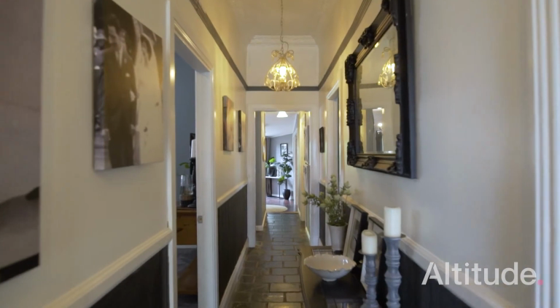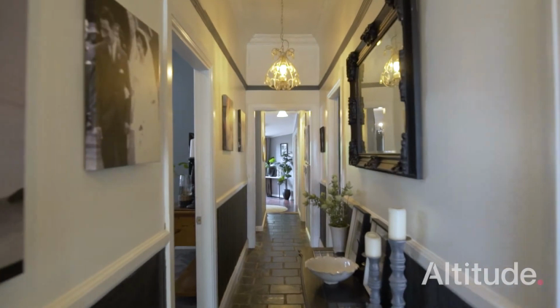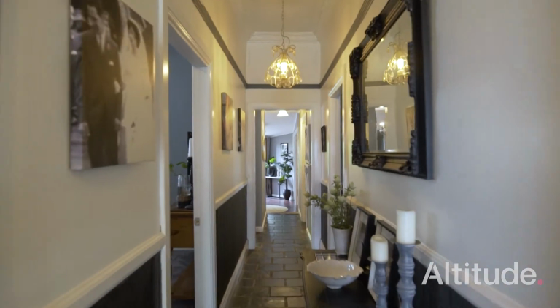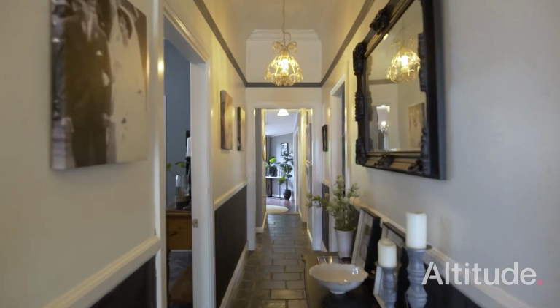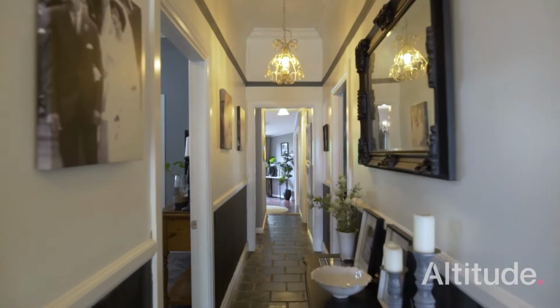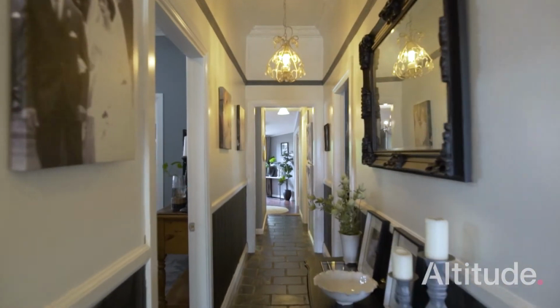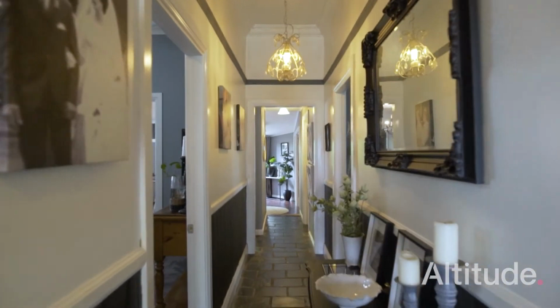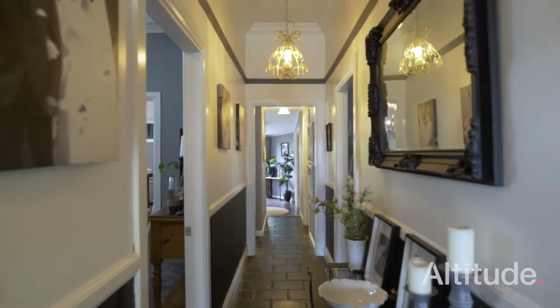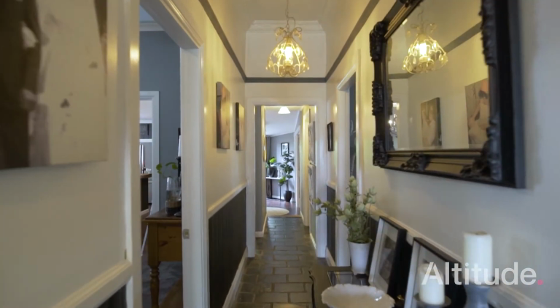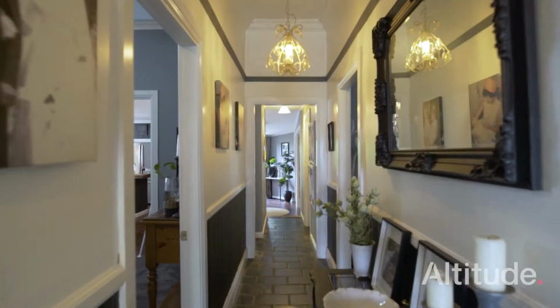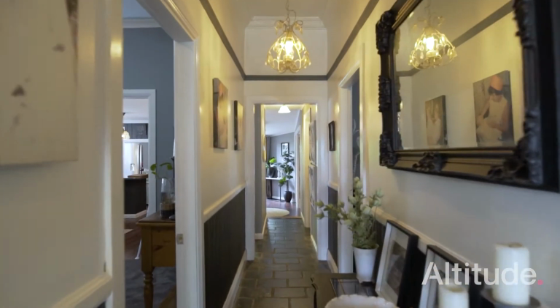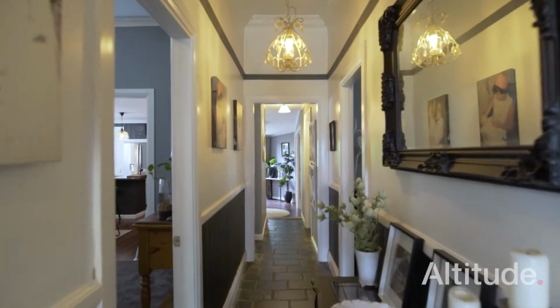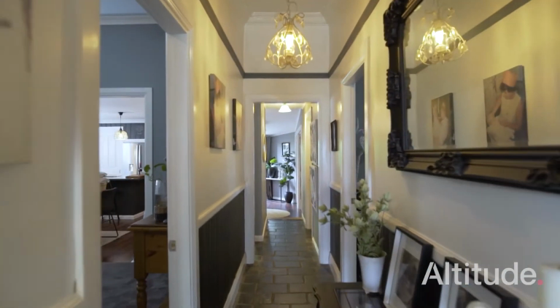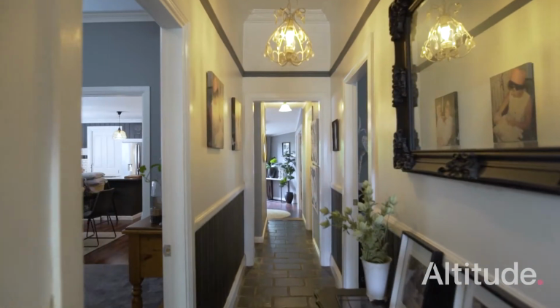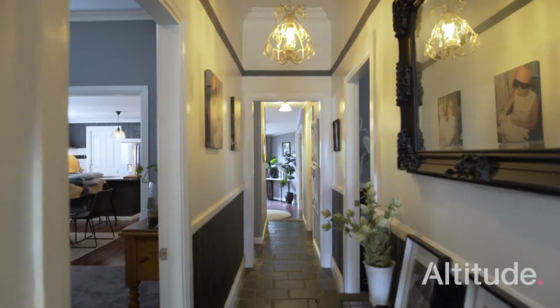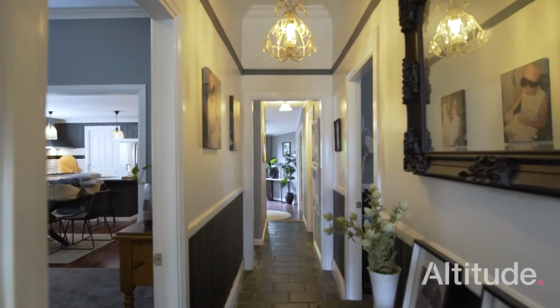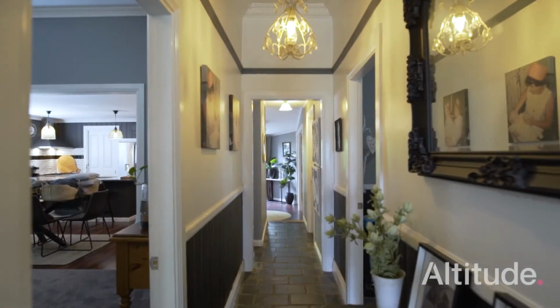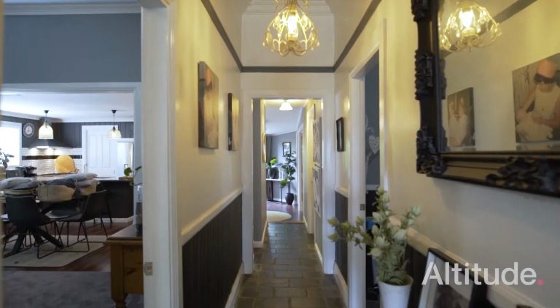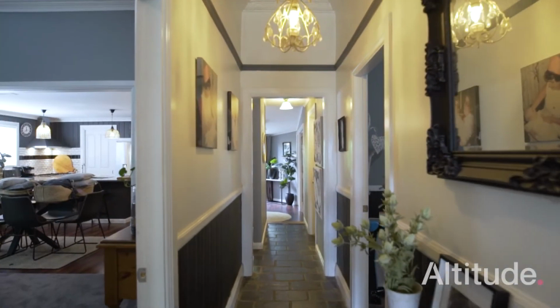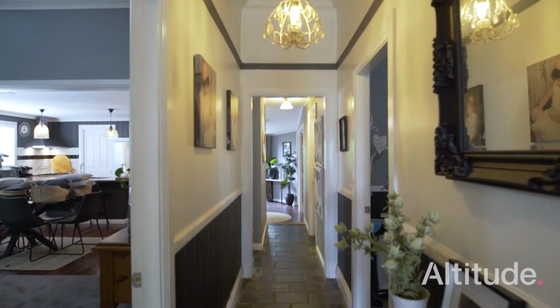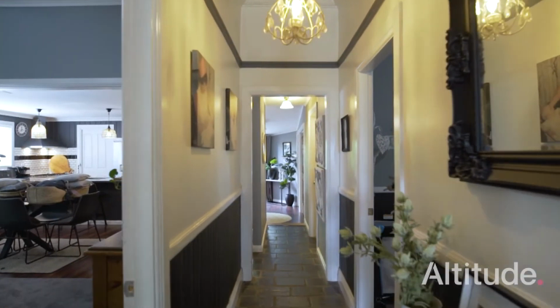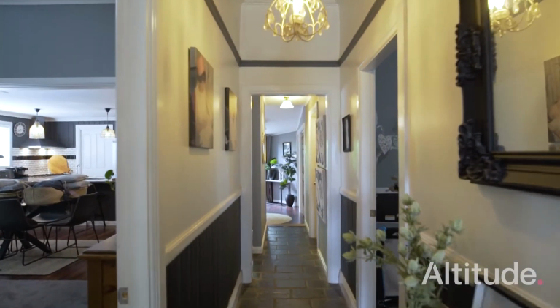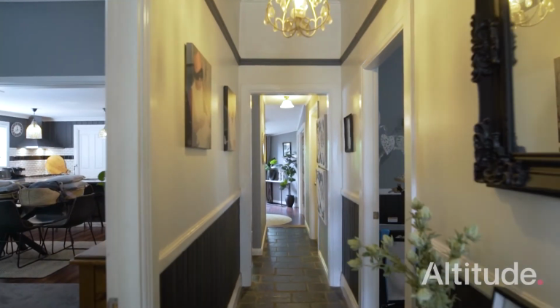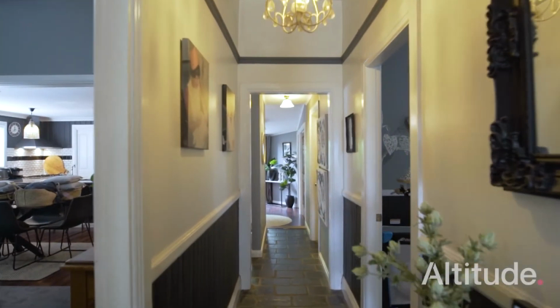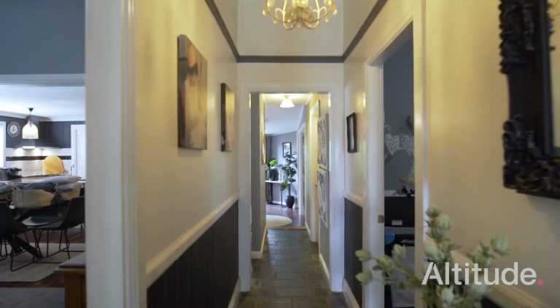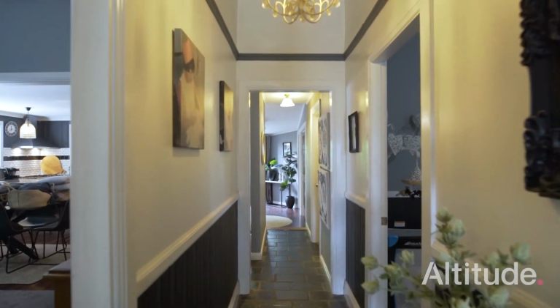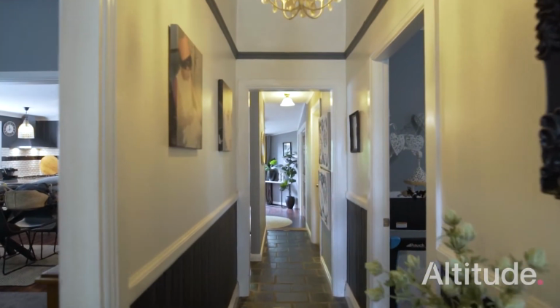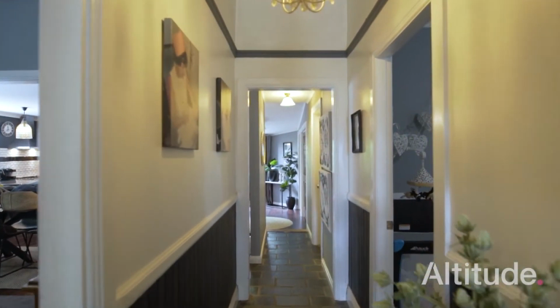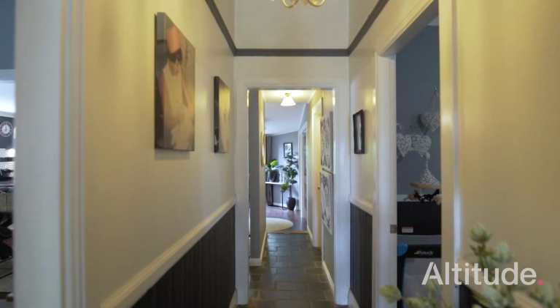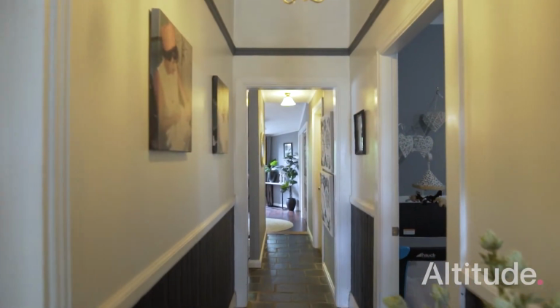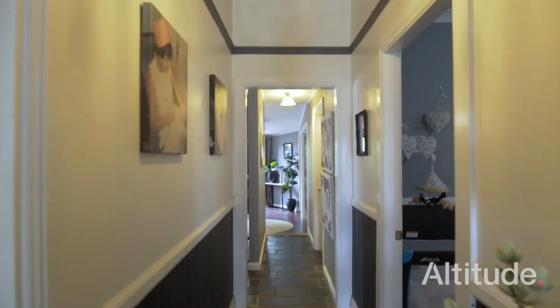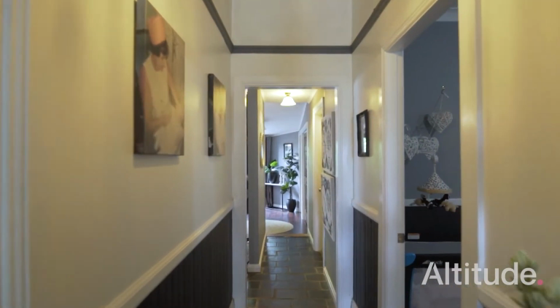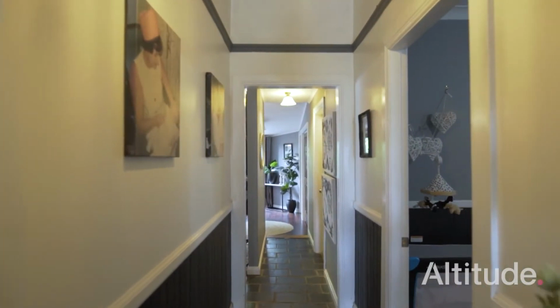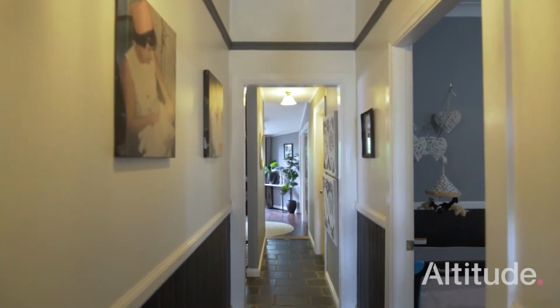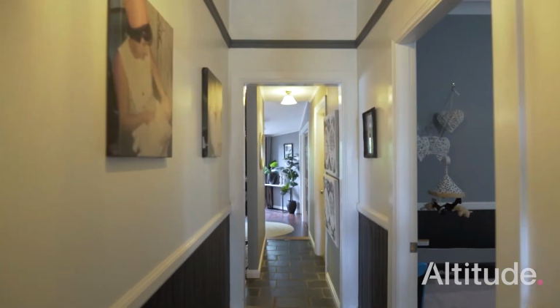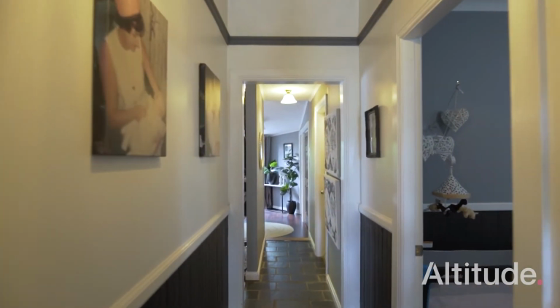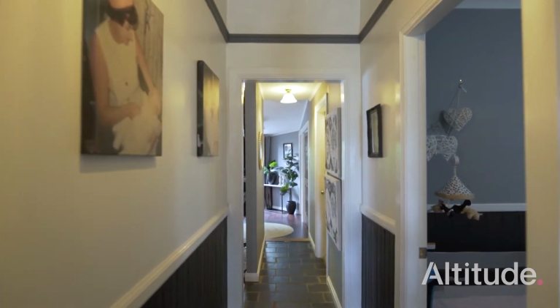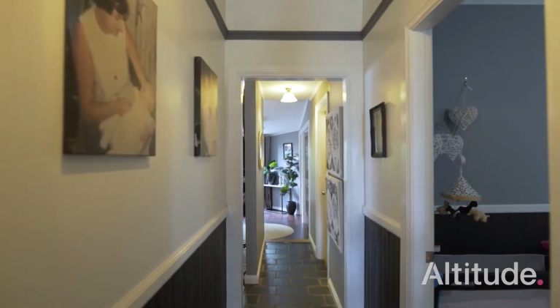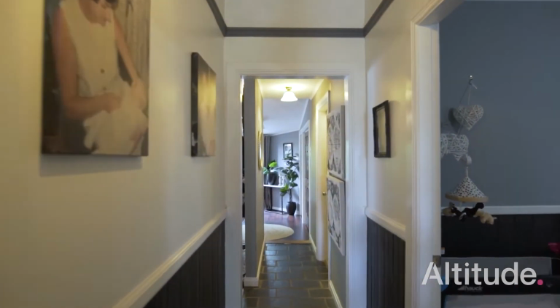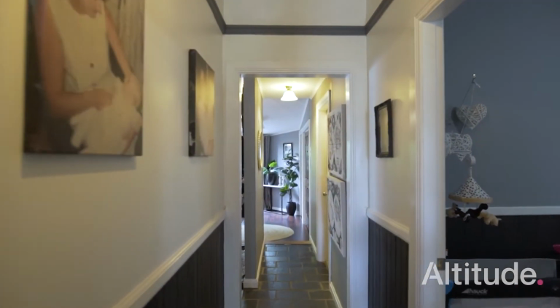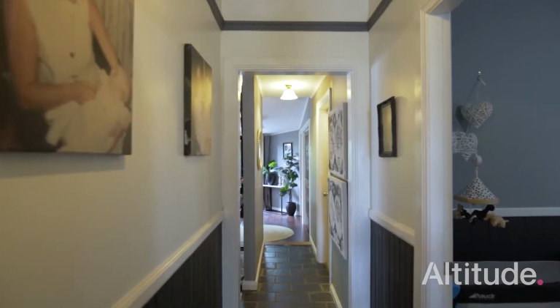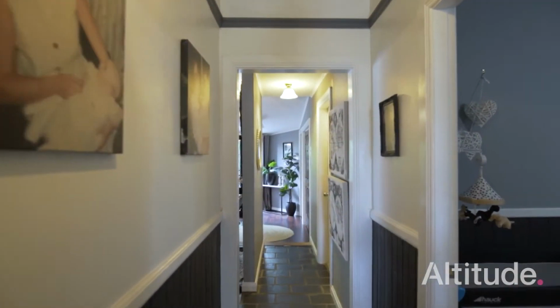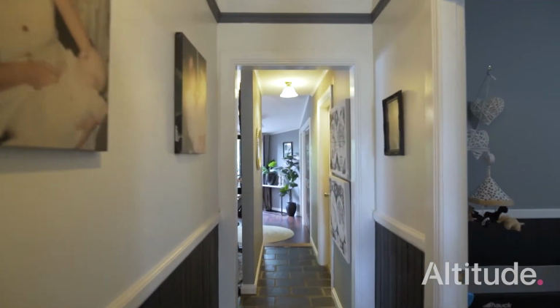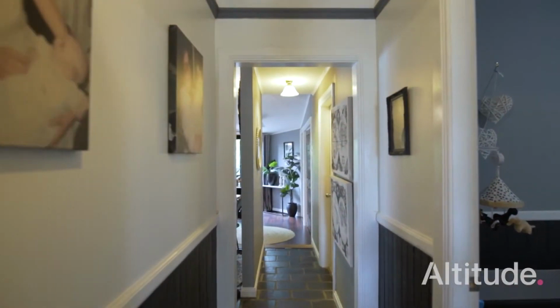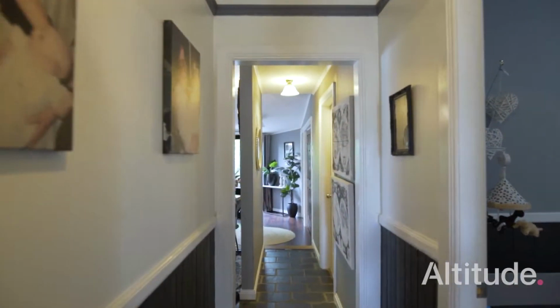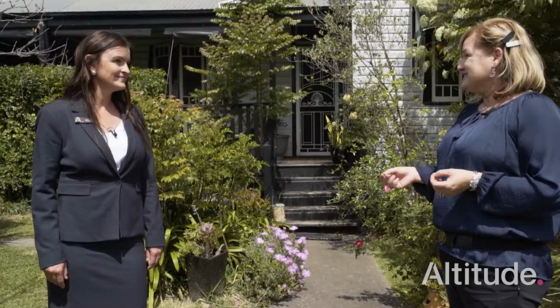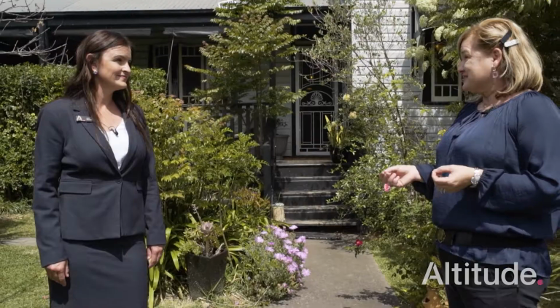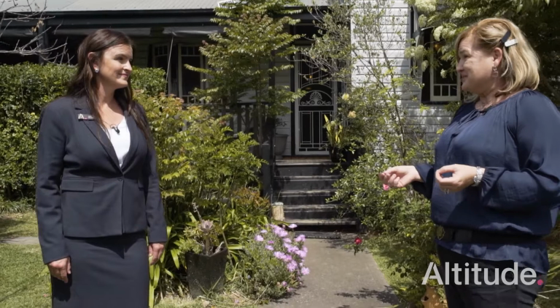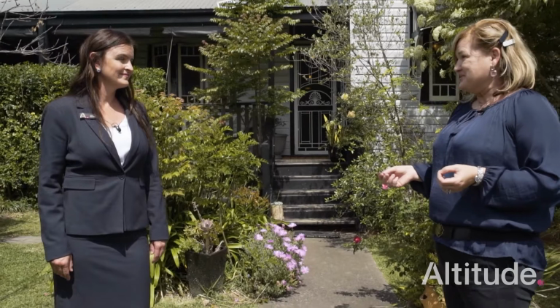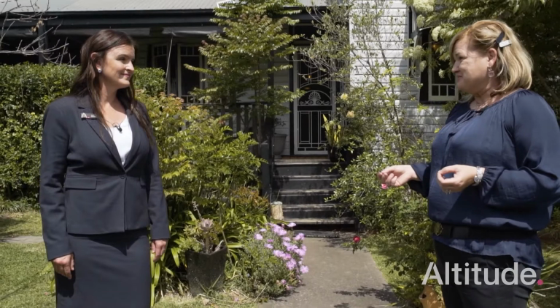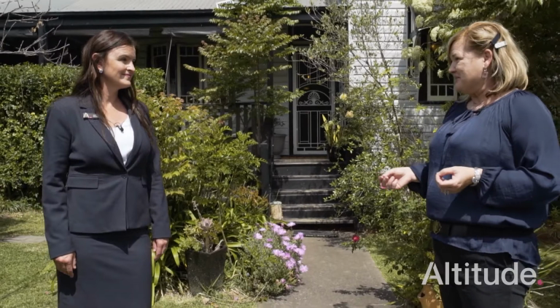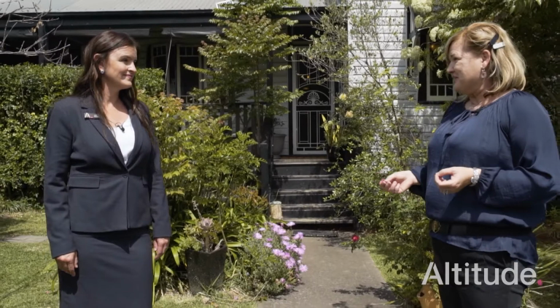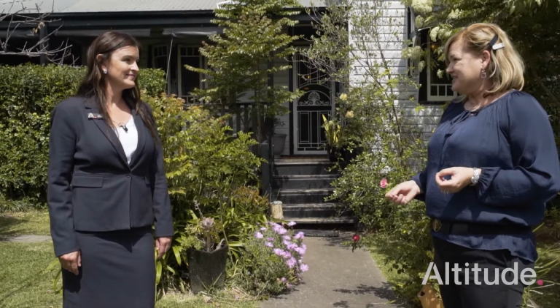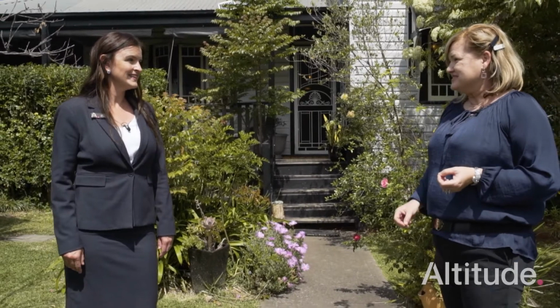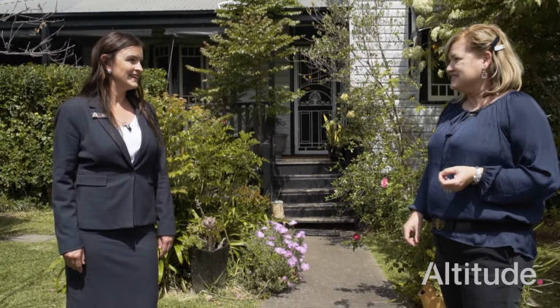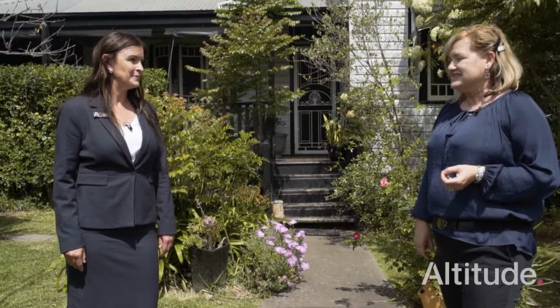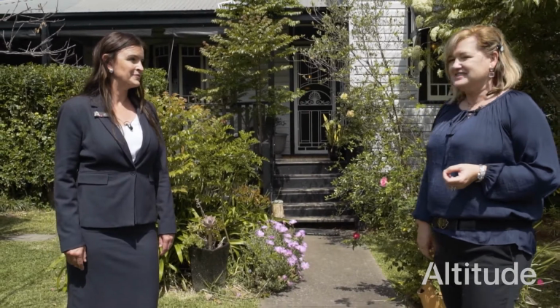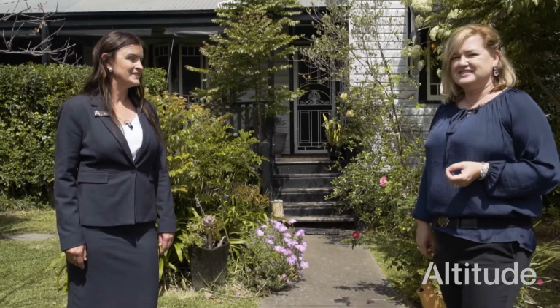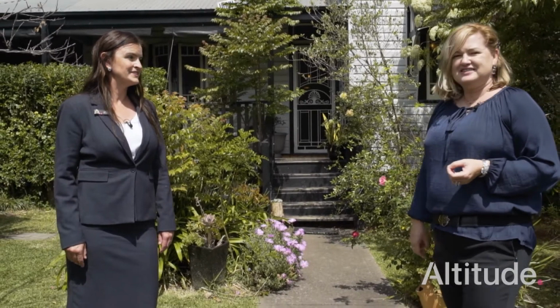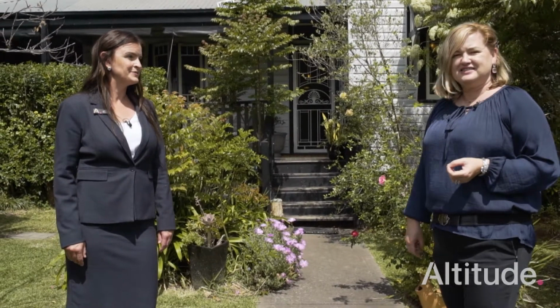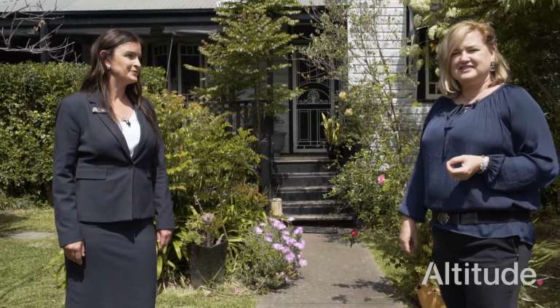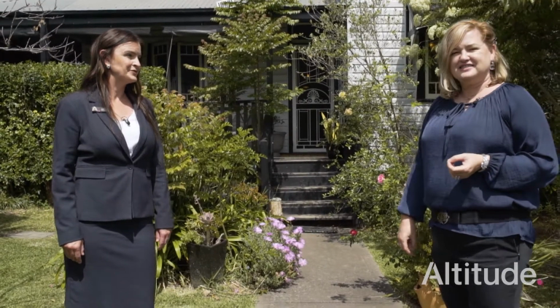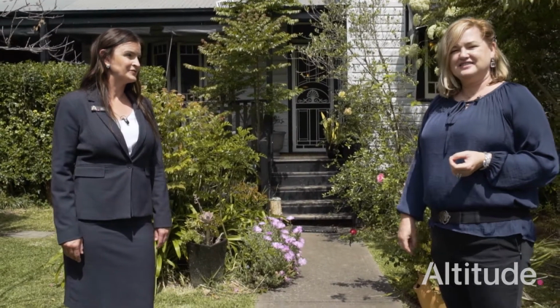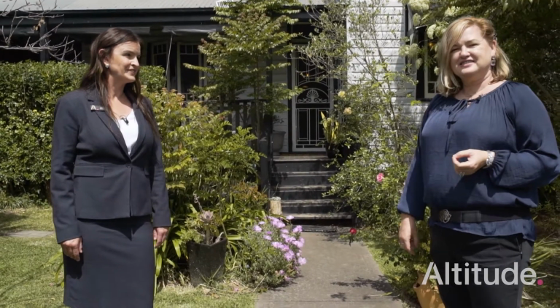The owner has done a lot of renovations, and that always excites us as well as buyers. Presented beautifully.